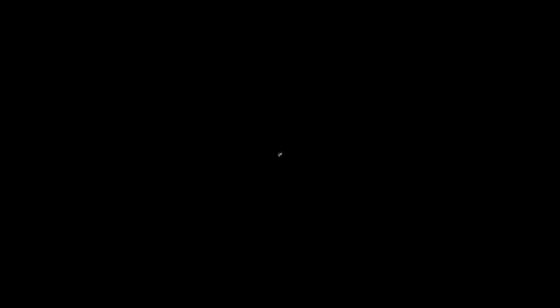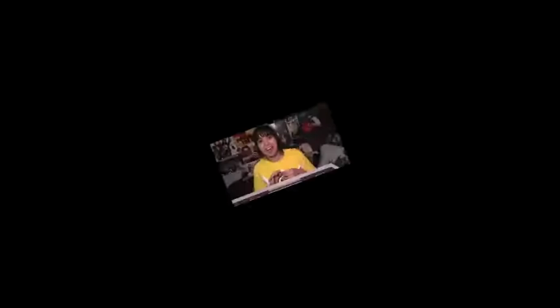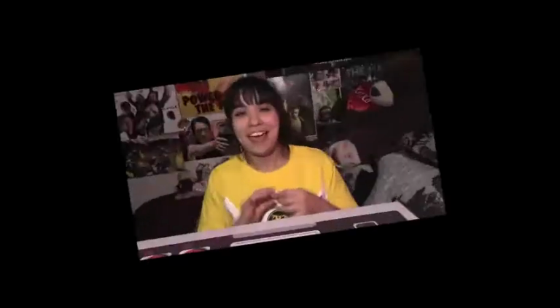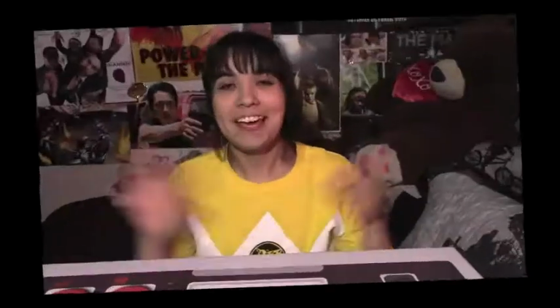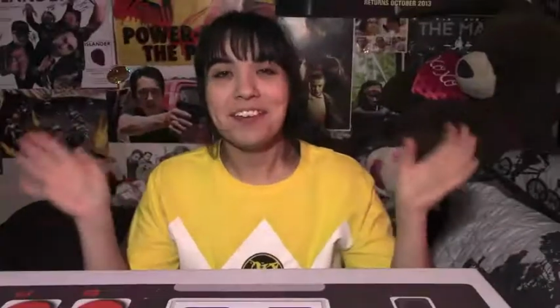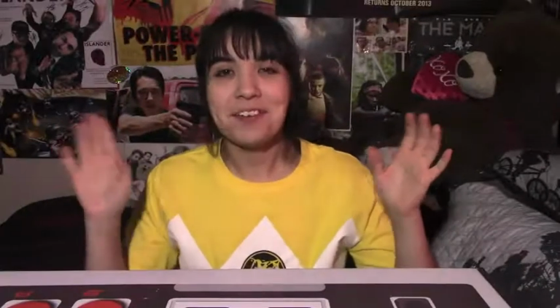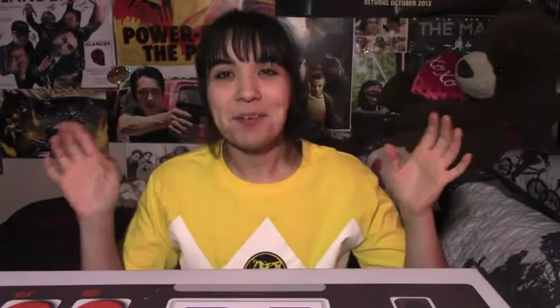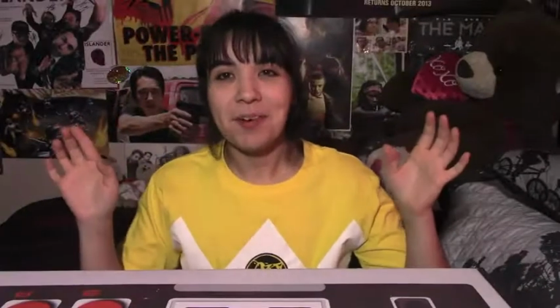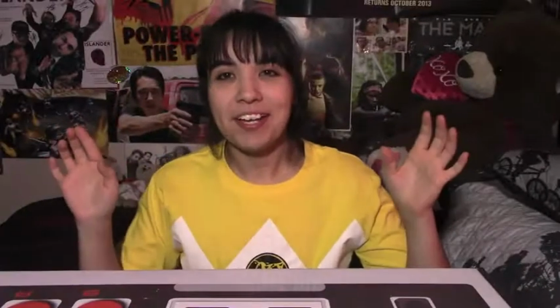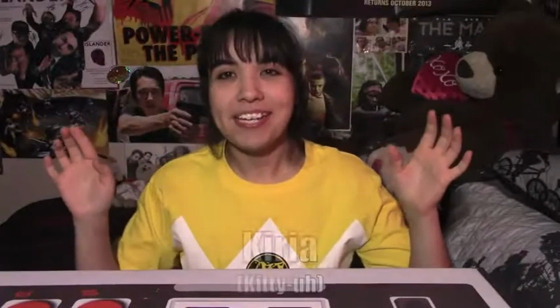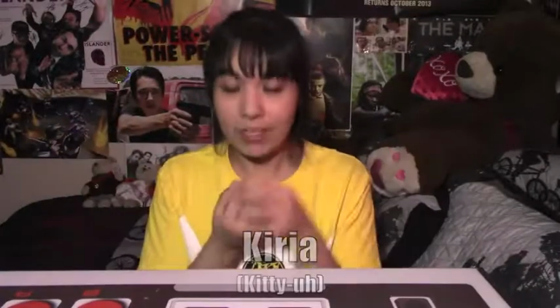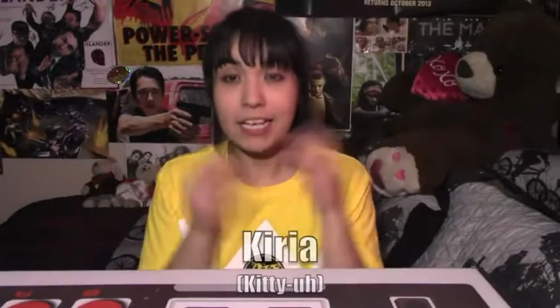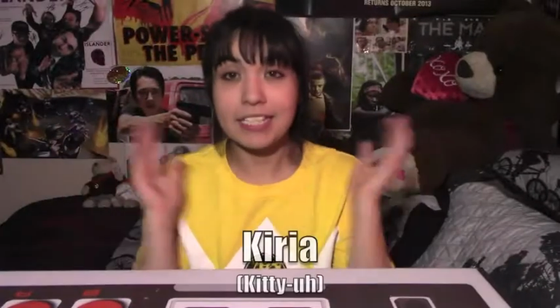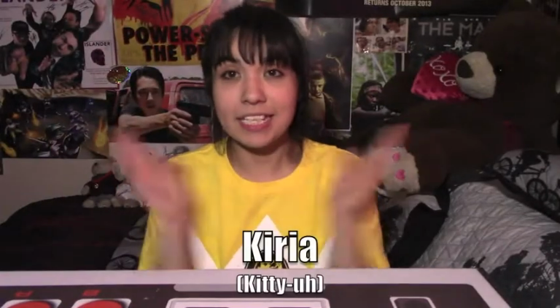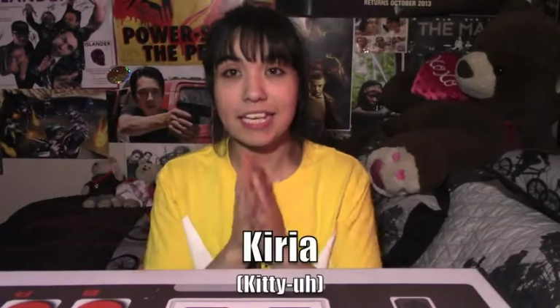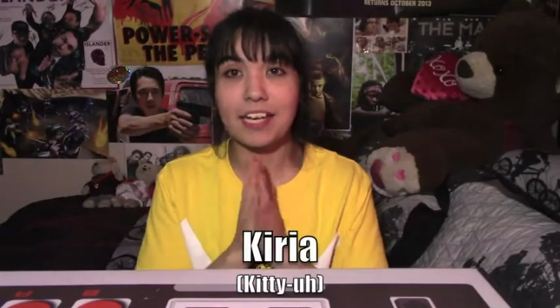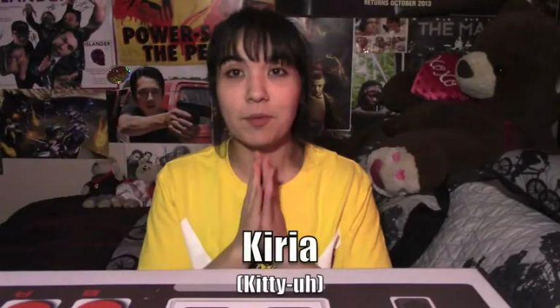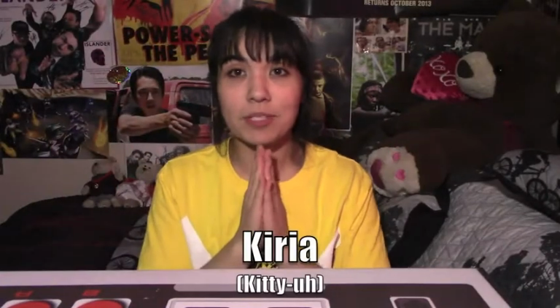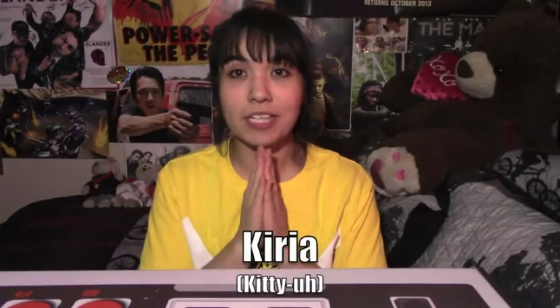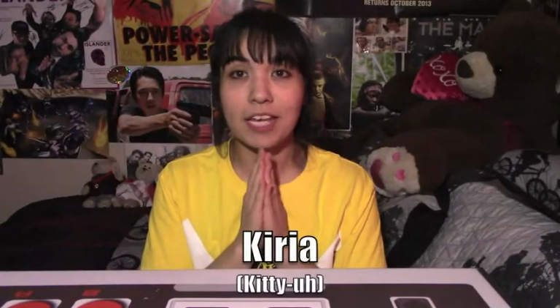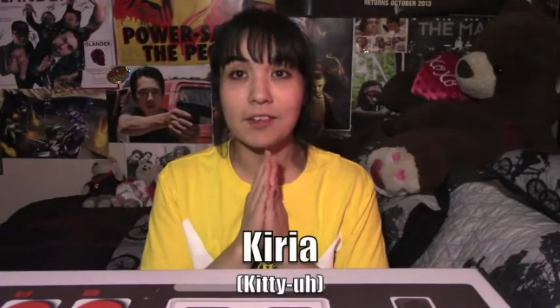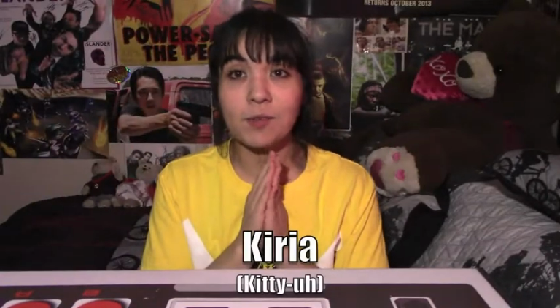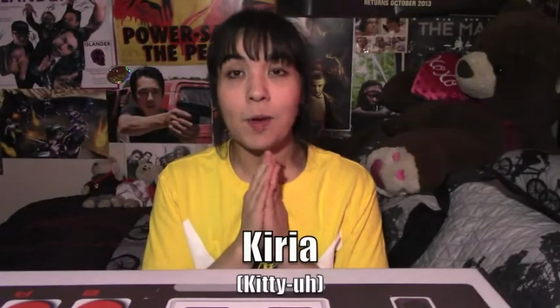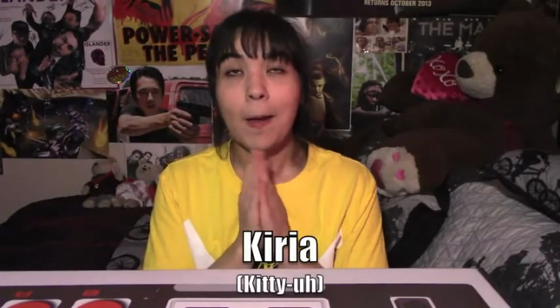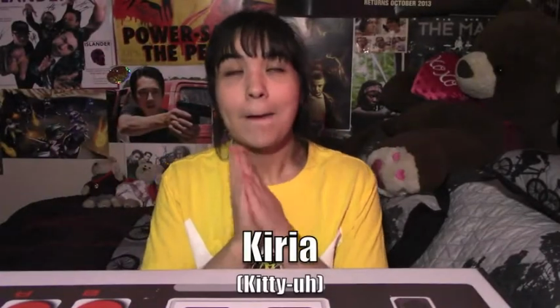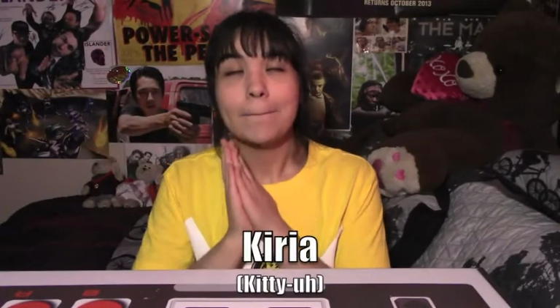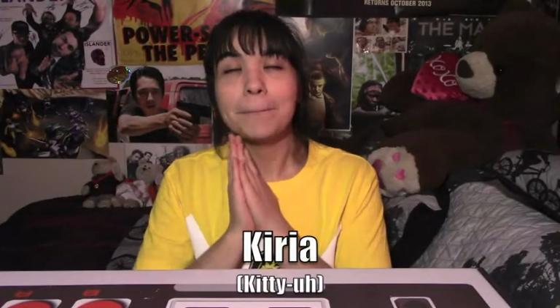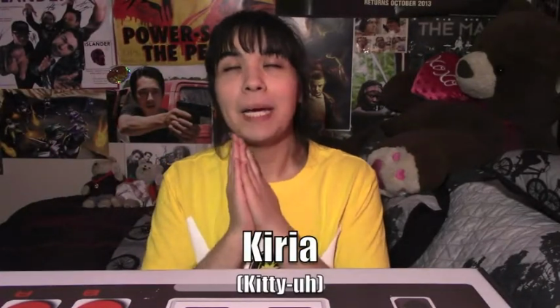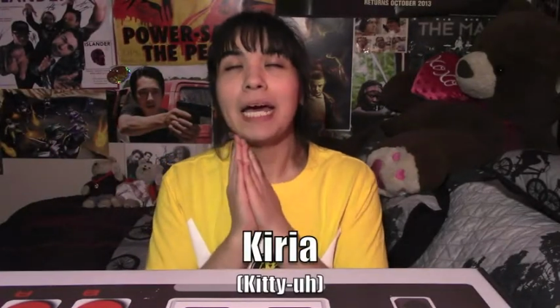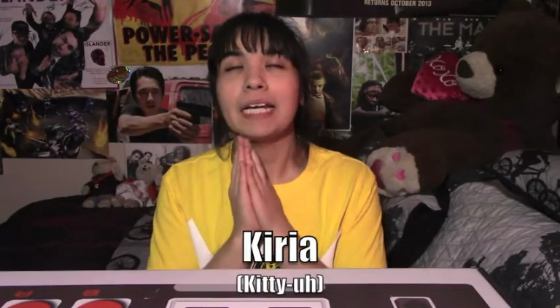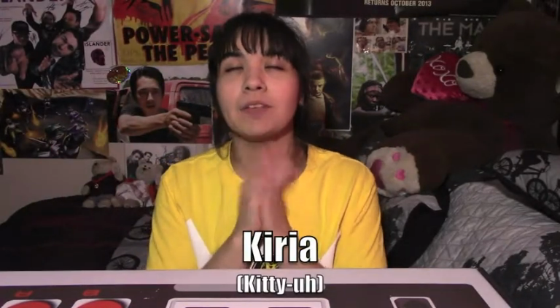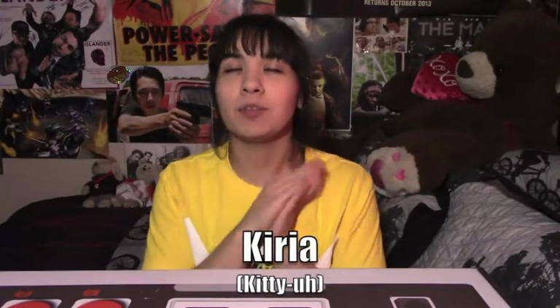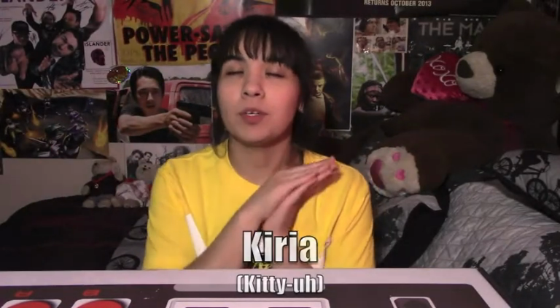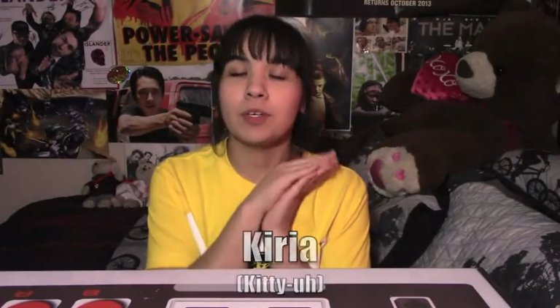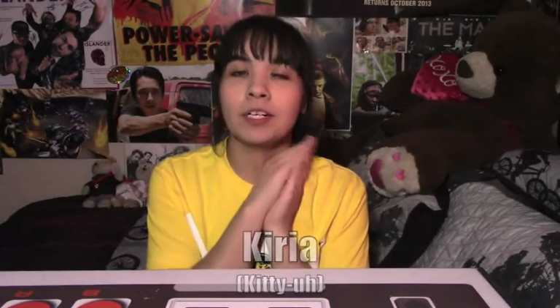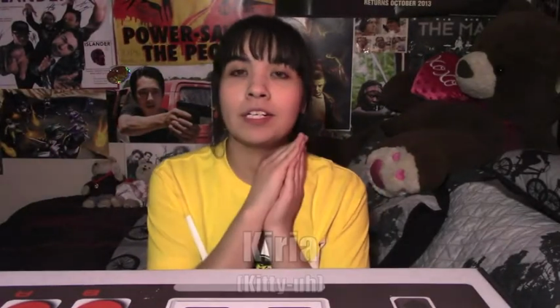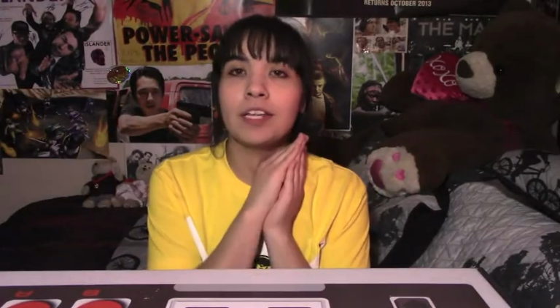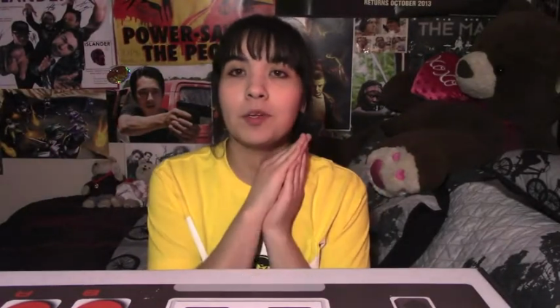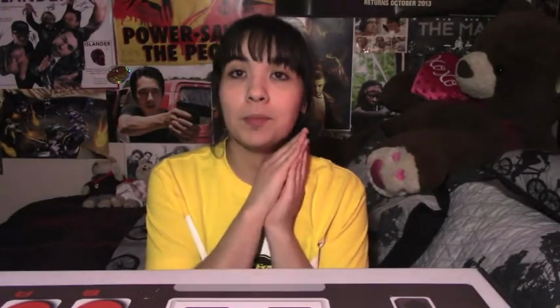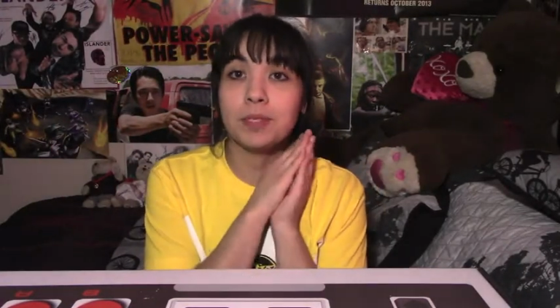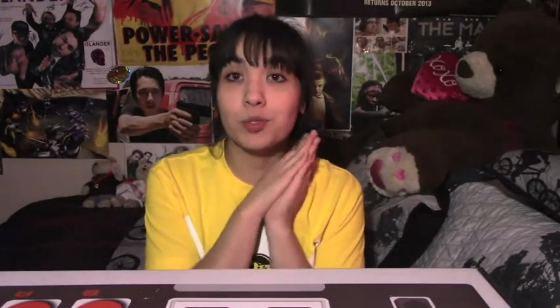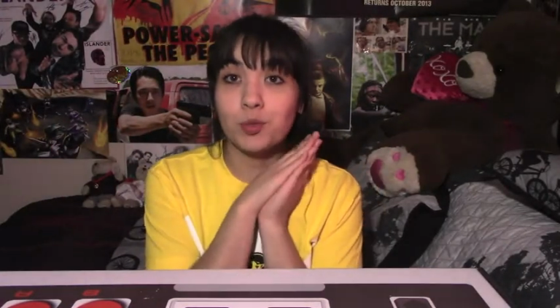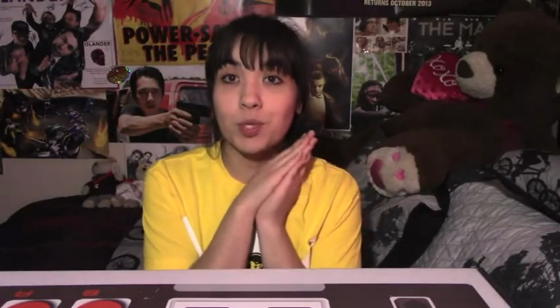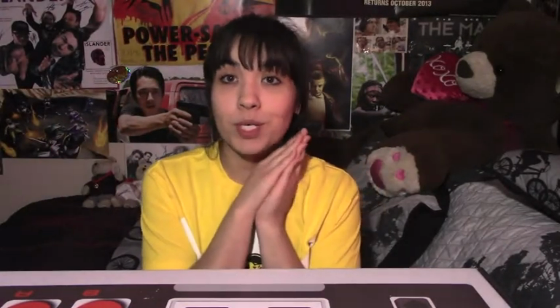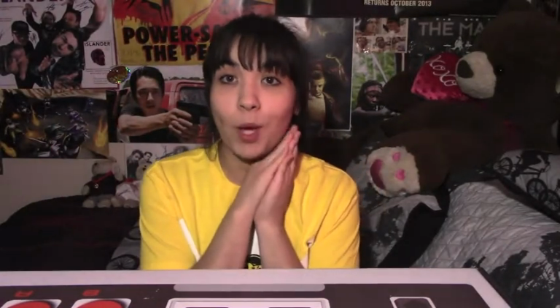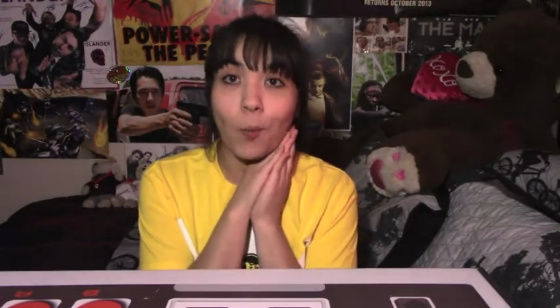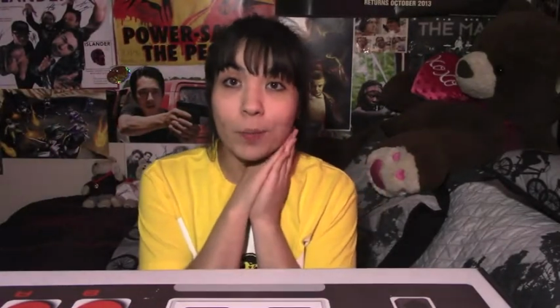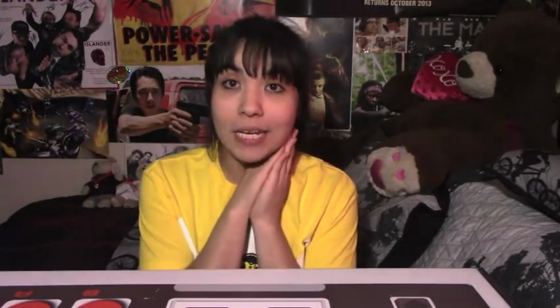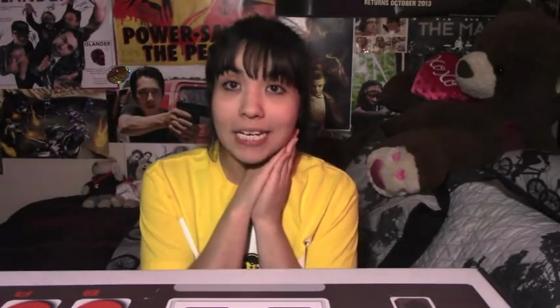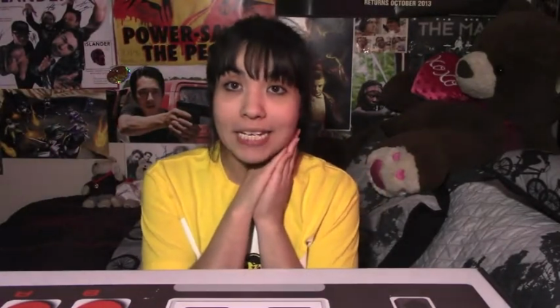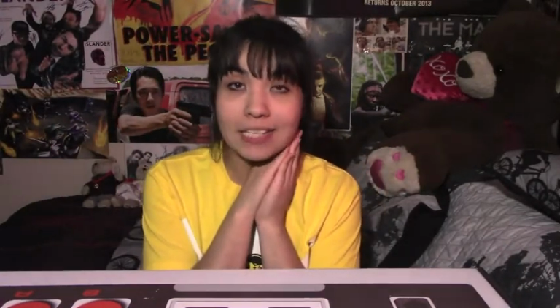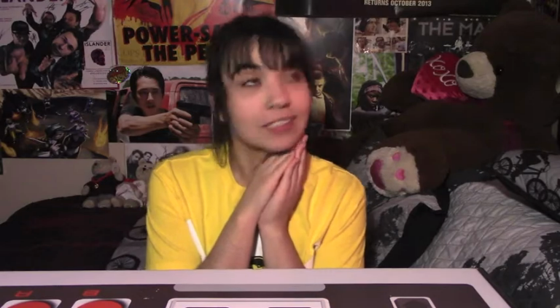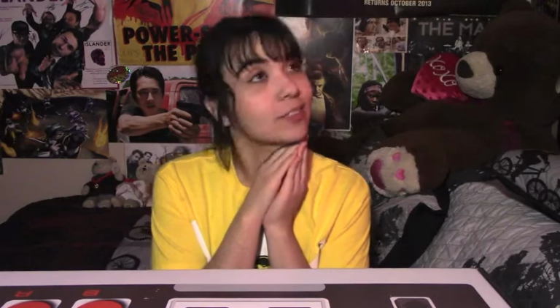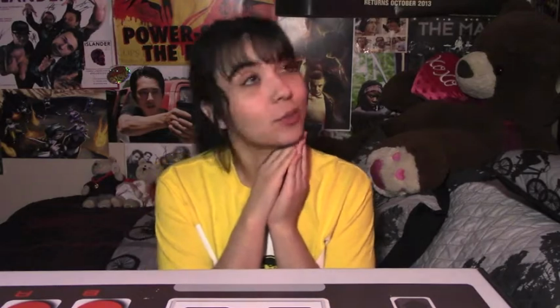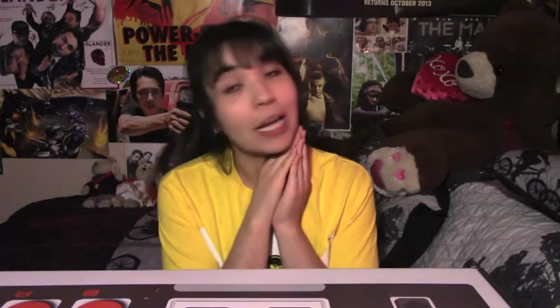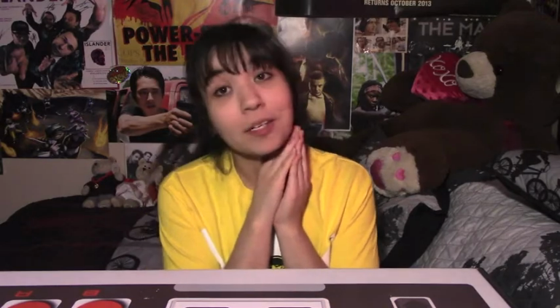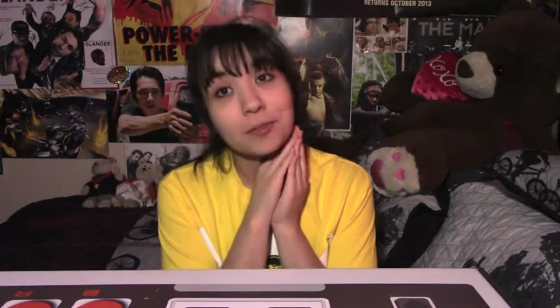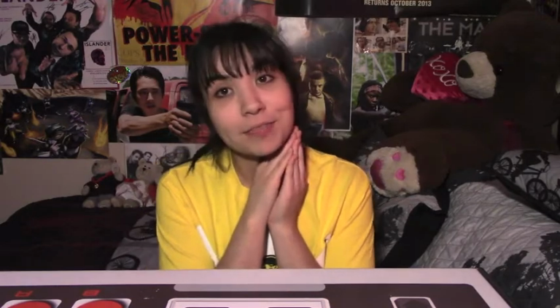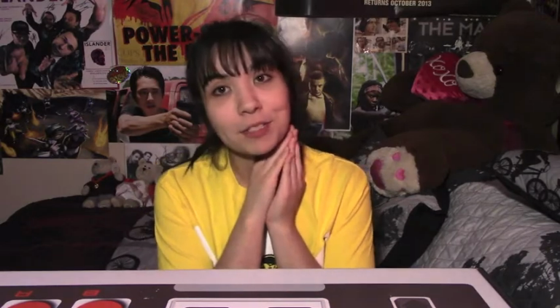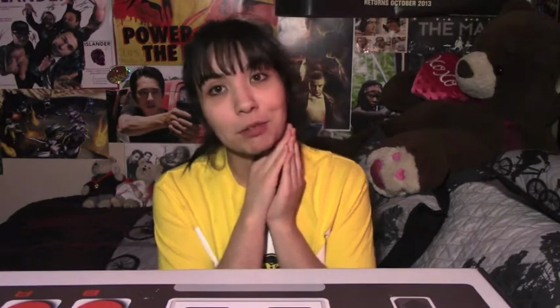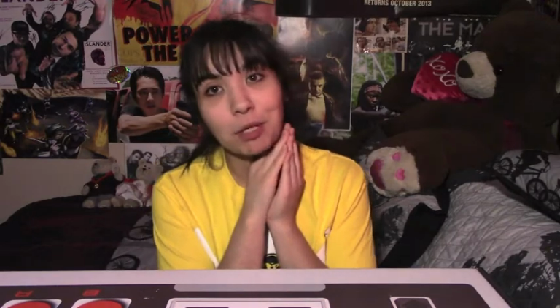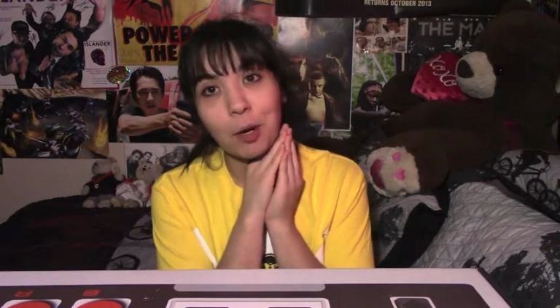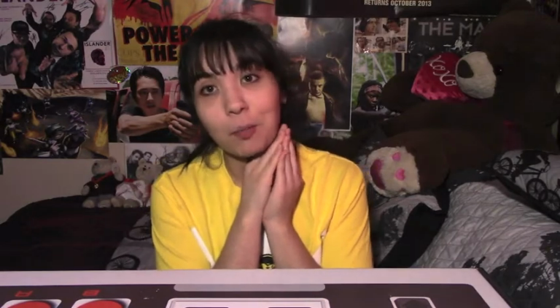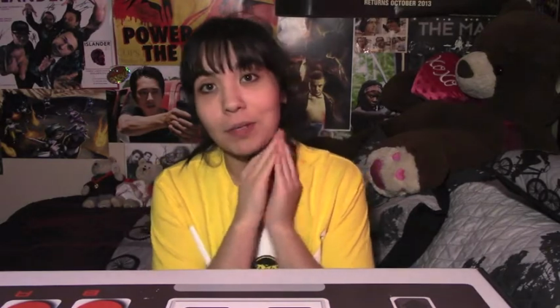Hey there everyone! It's Kidia once again, back for another mystery opening — a random mystery opening.